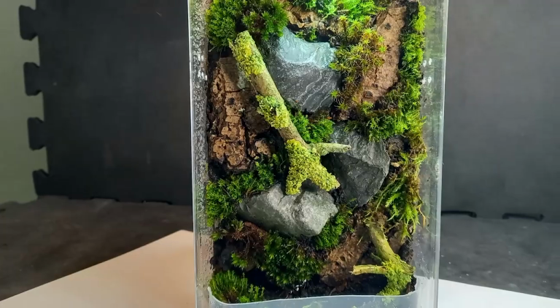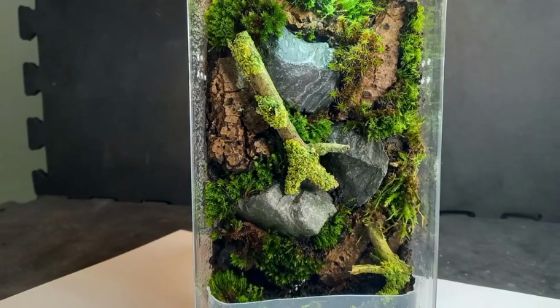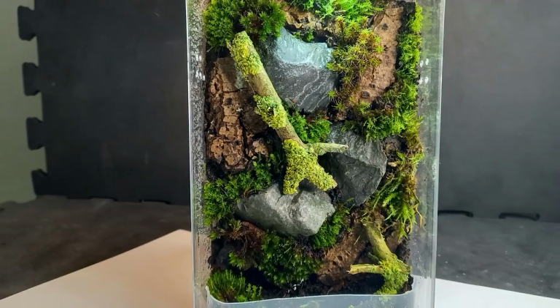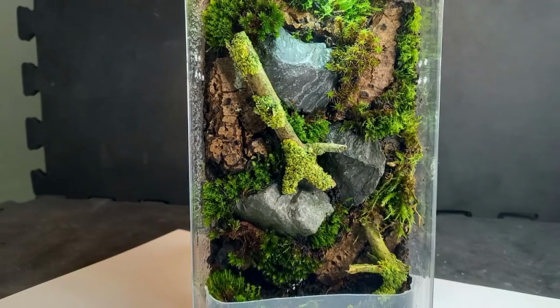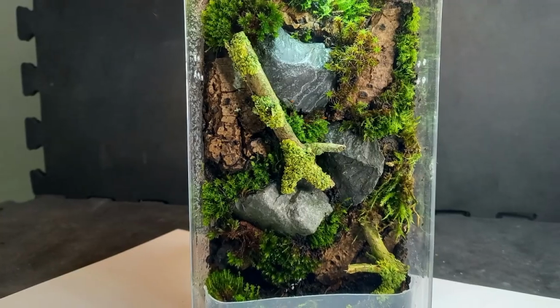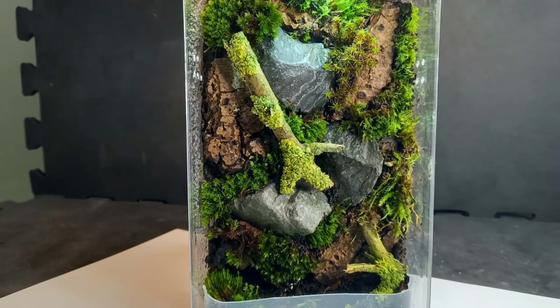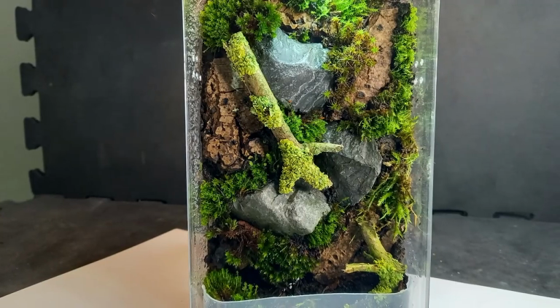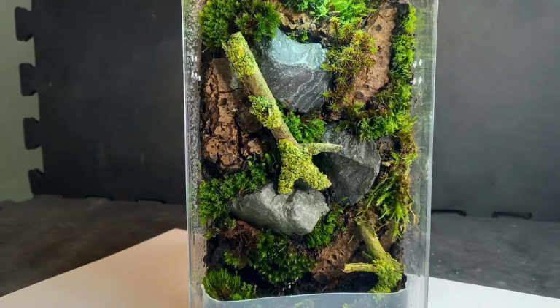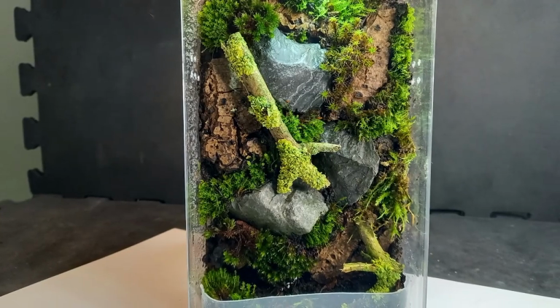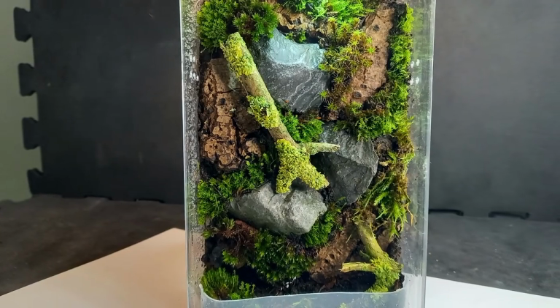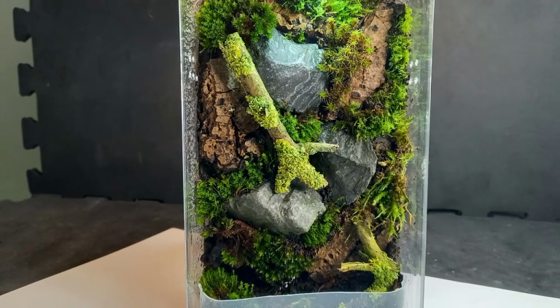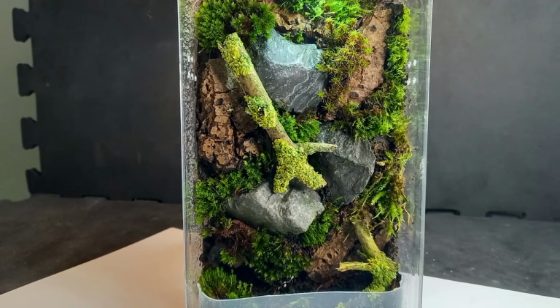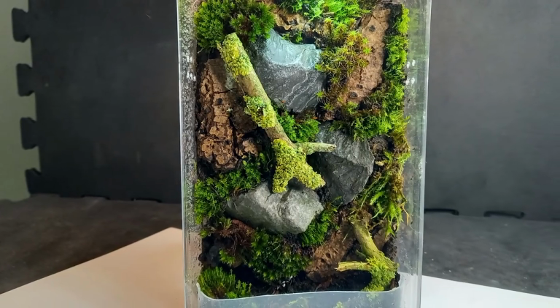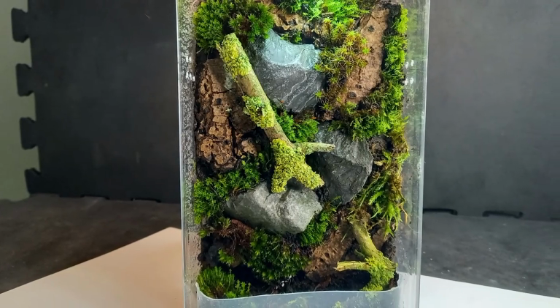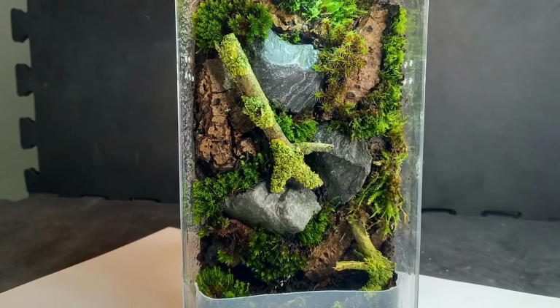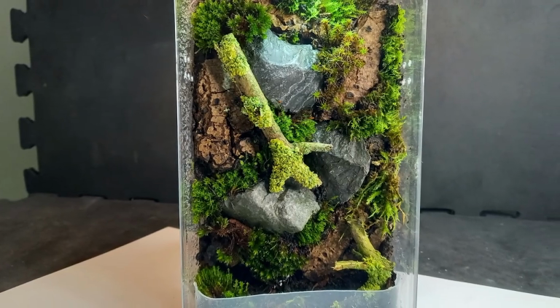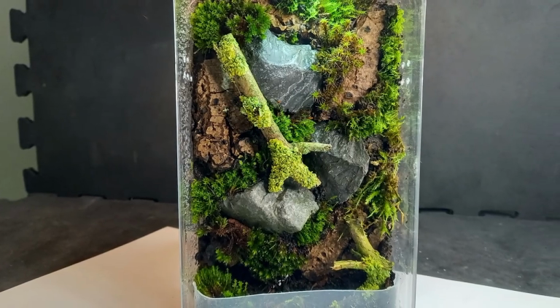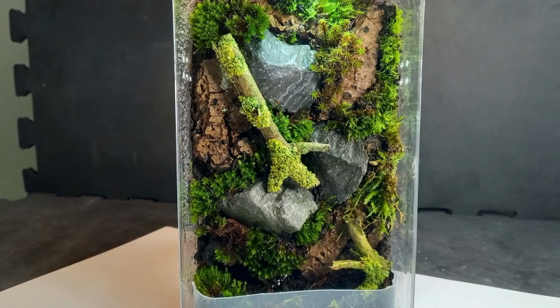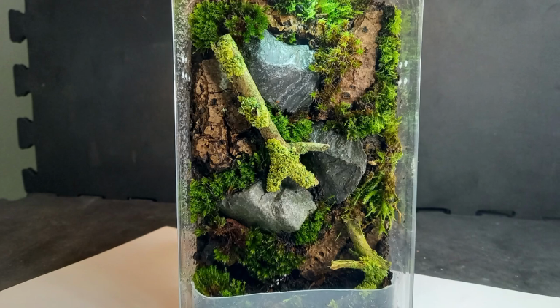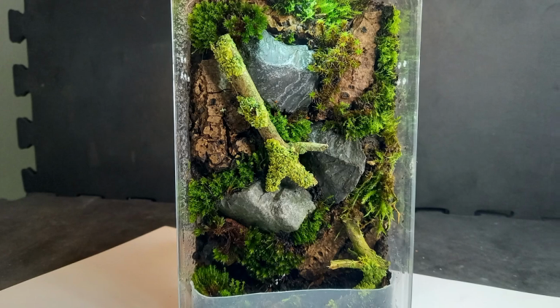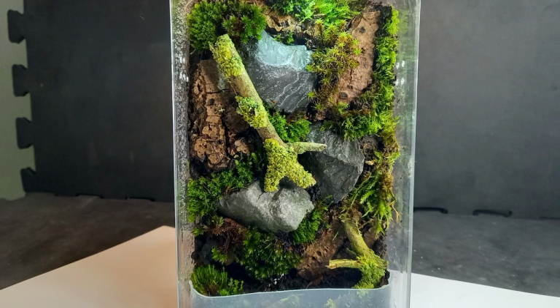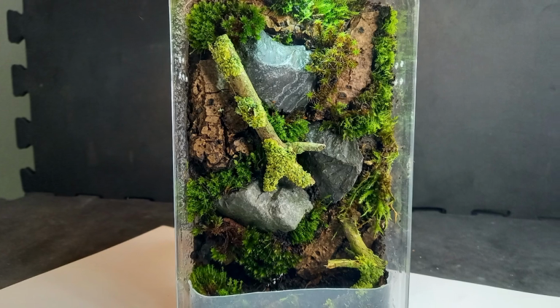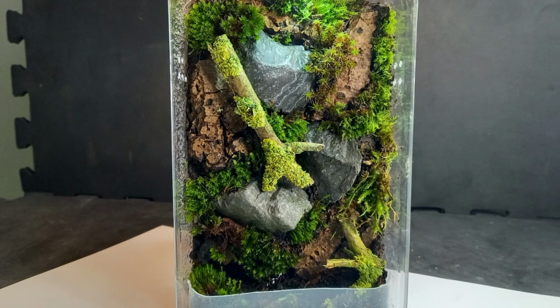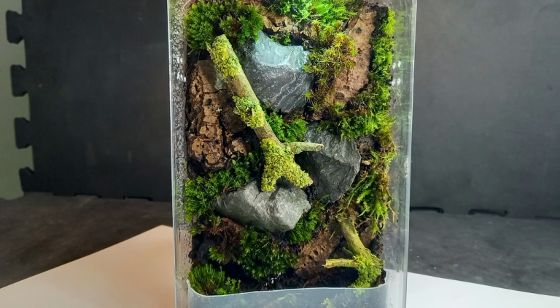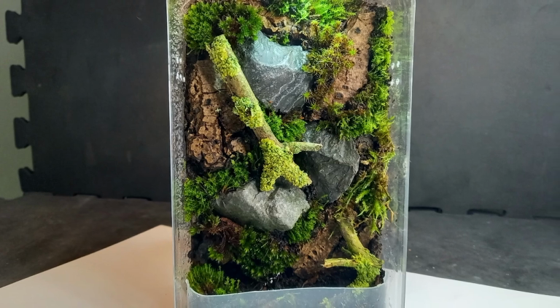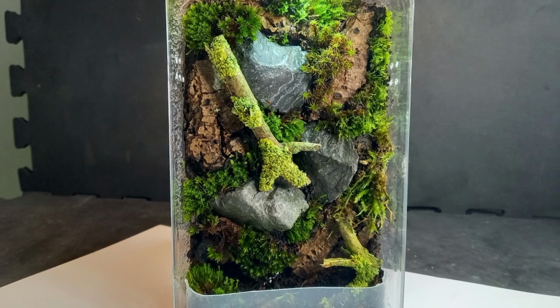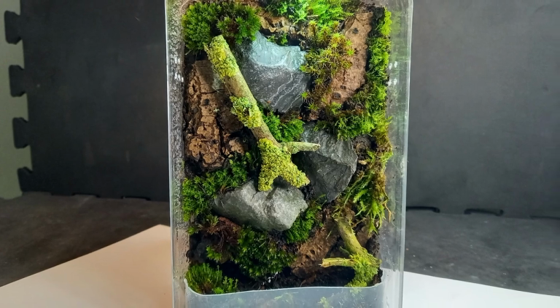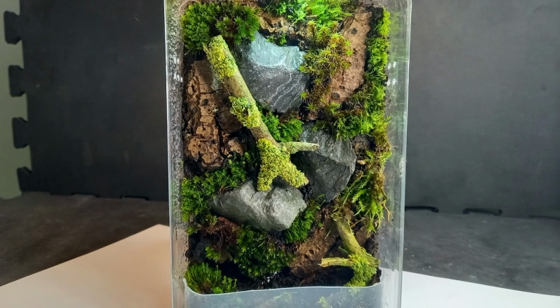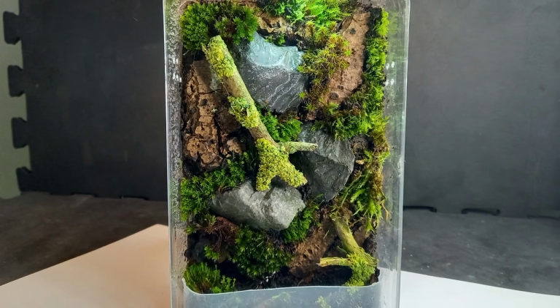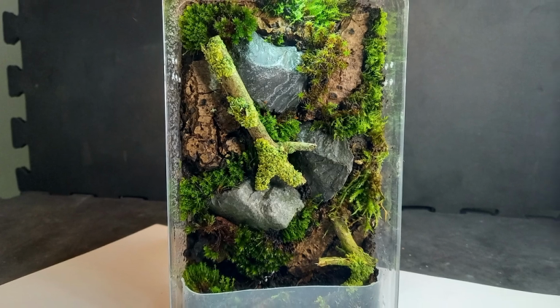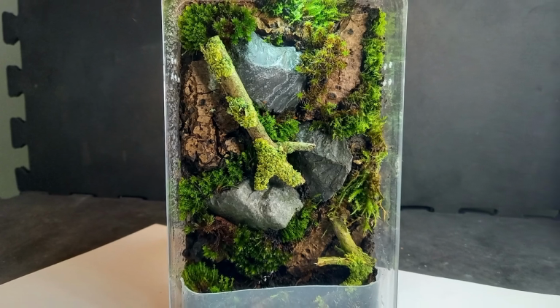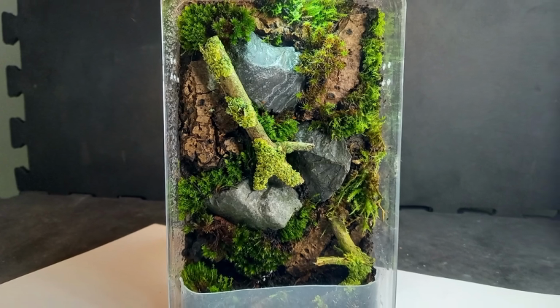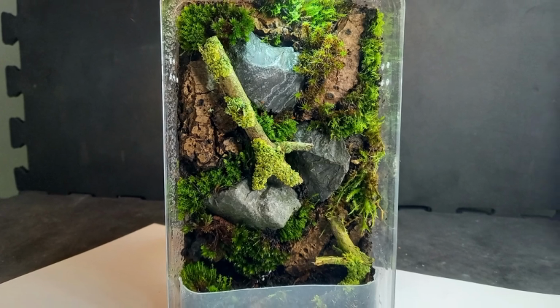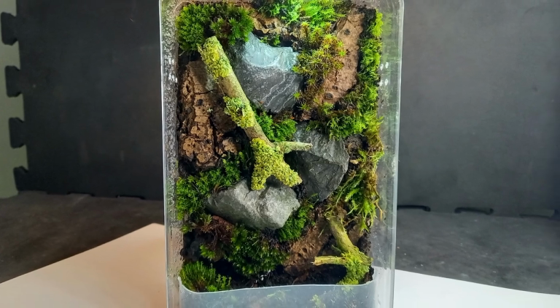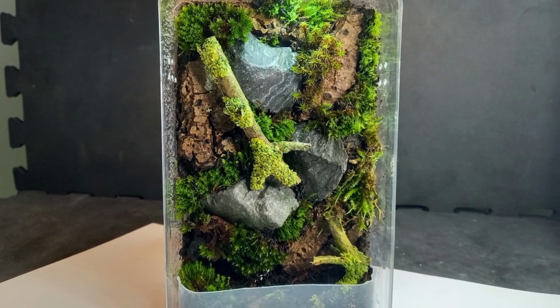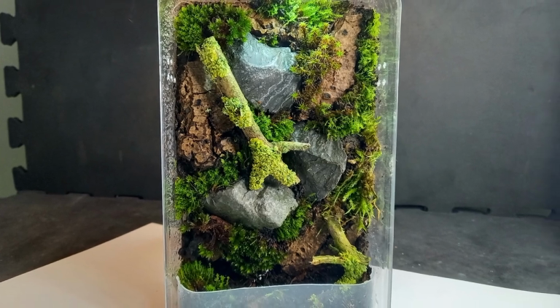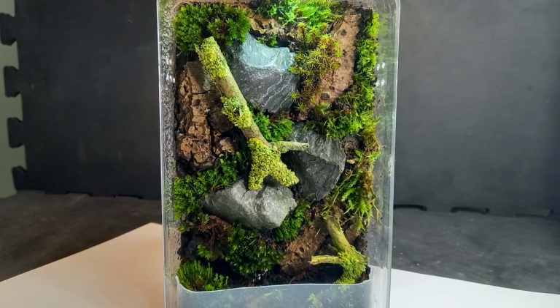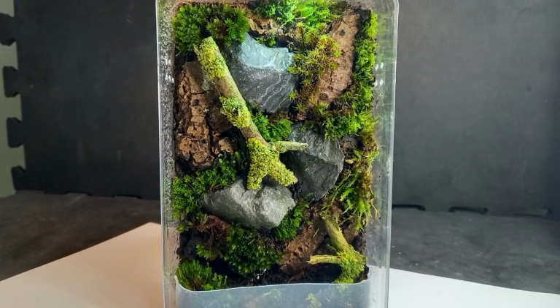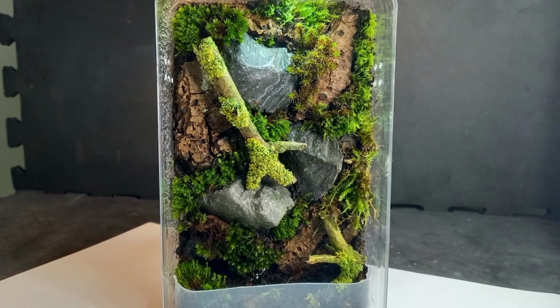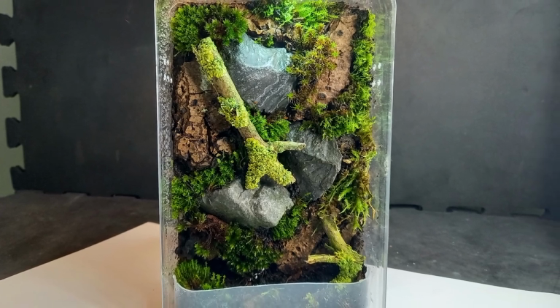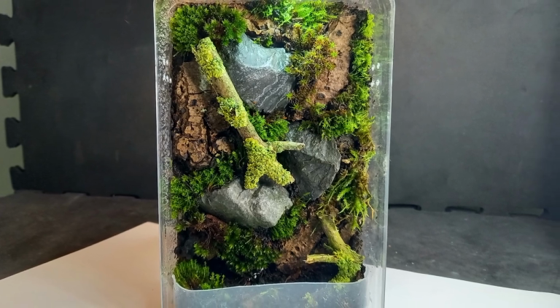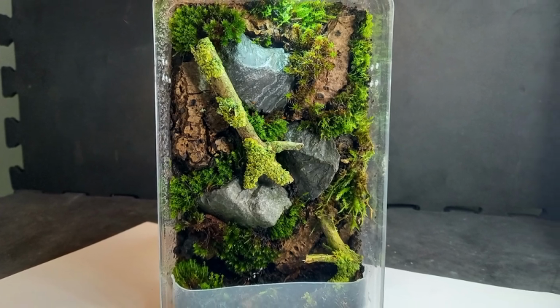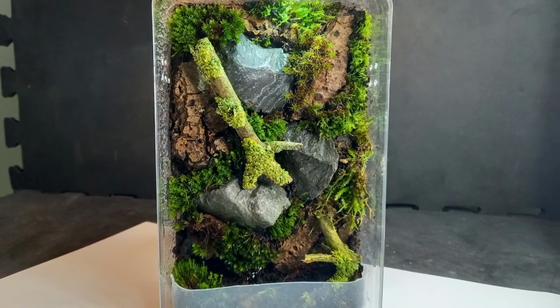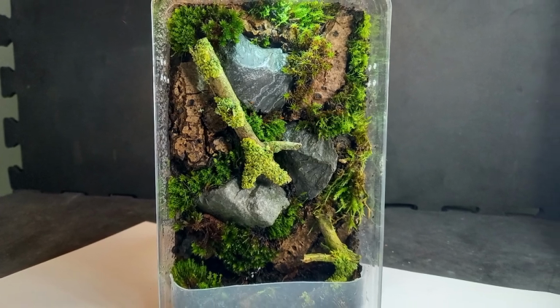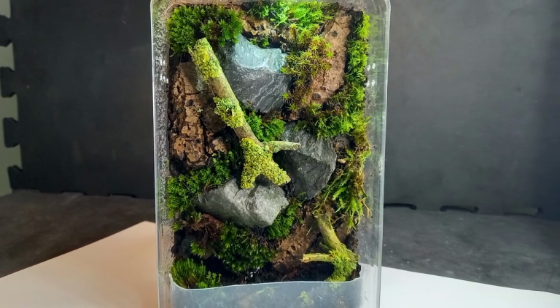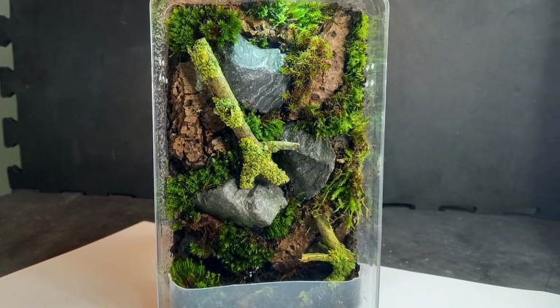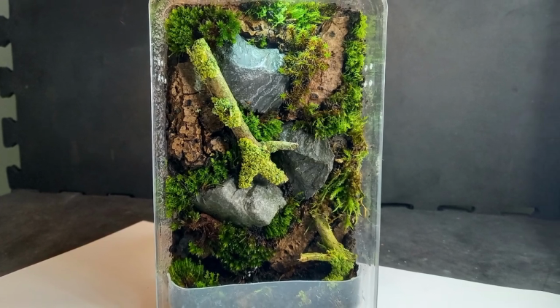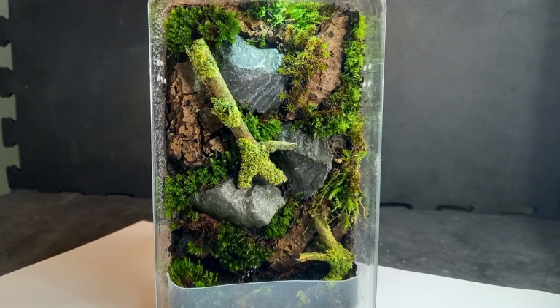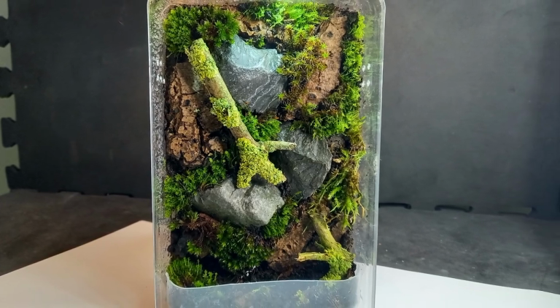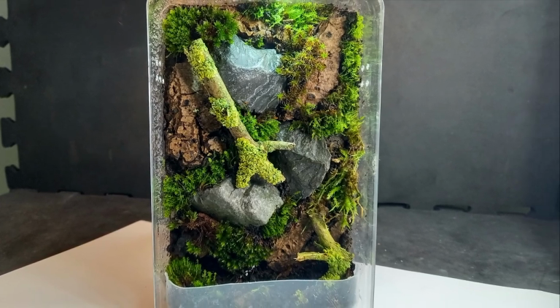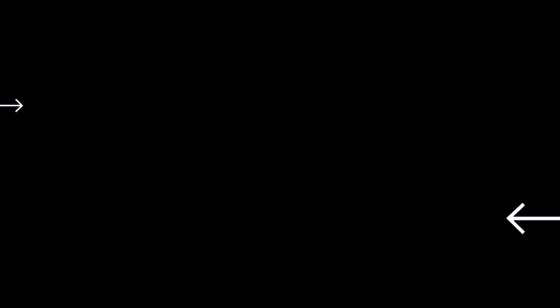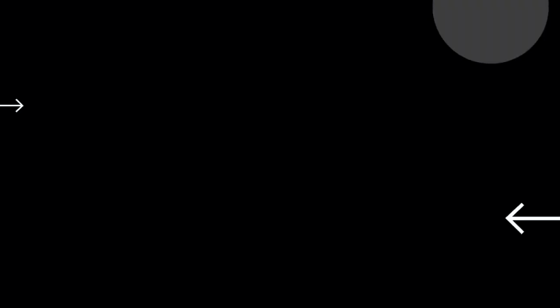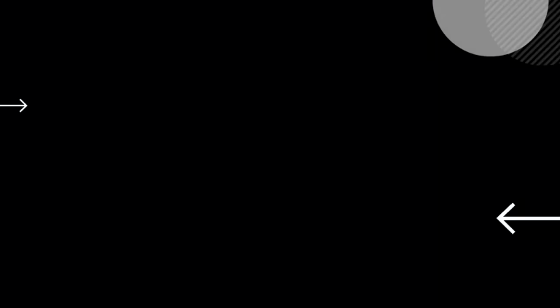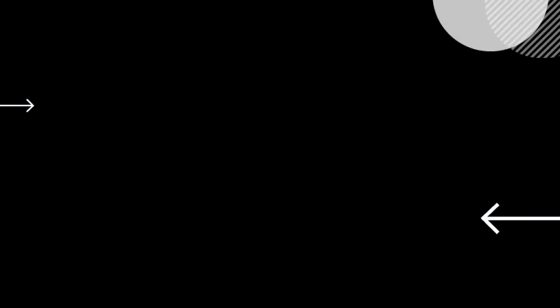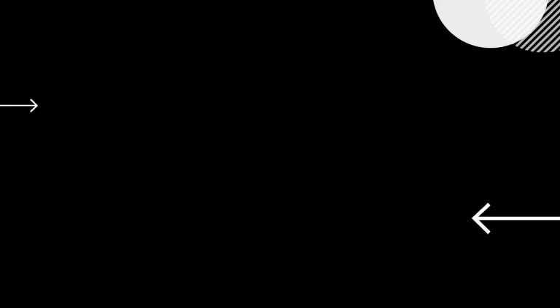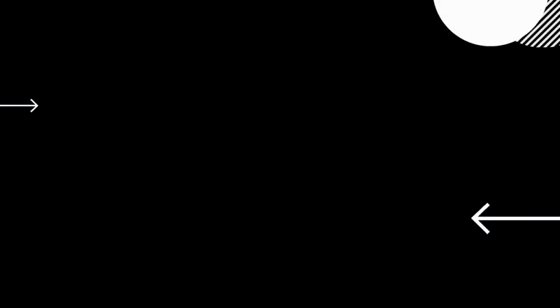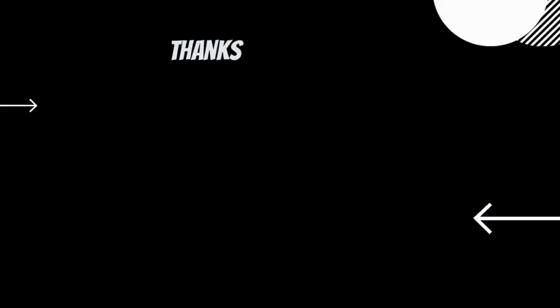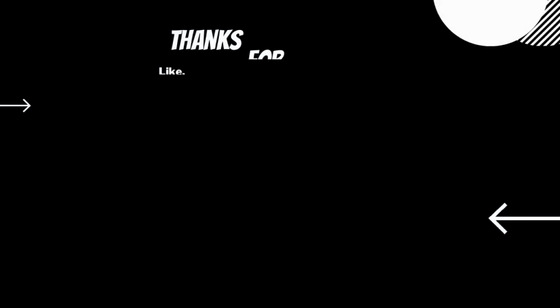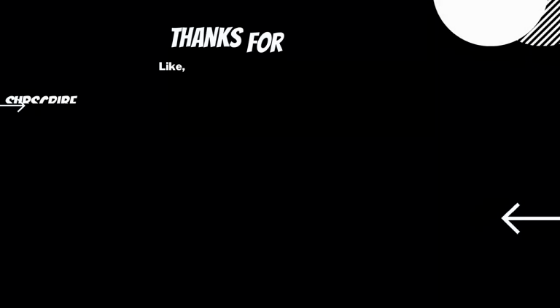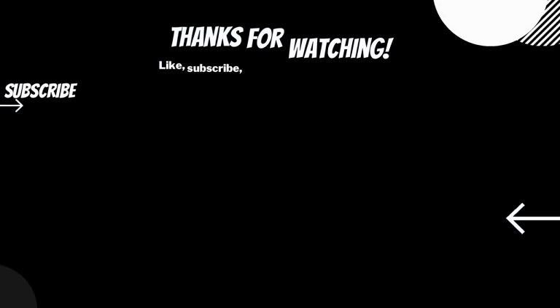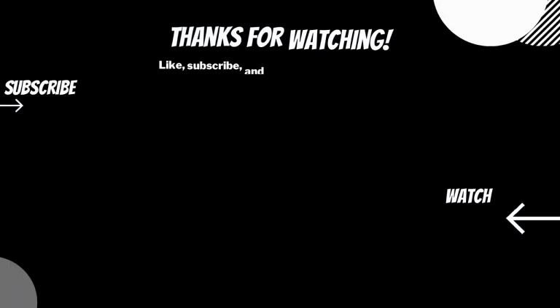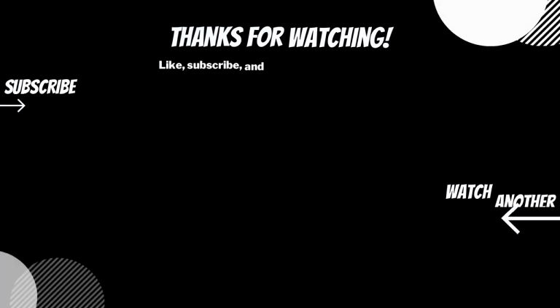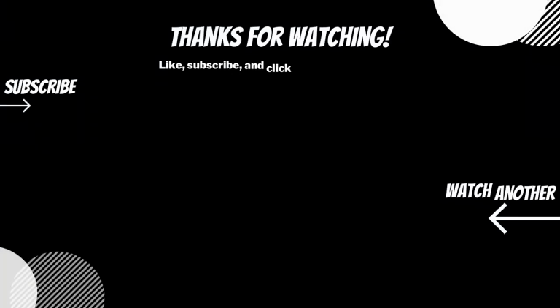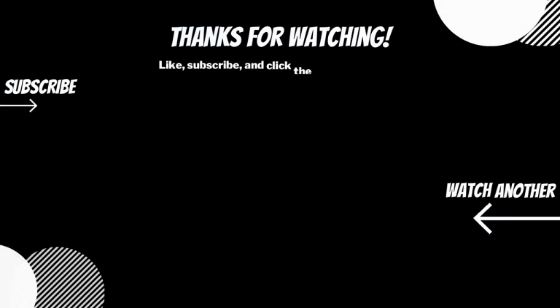Click on the video in the end screen to see how I built this terrarium in a chocolate box. Thanks for watching.